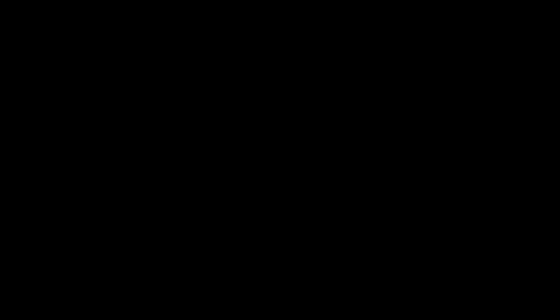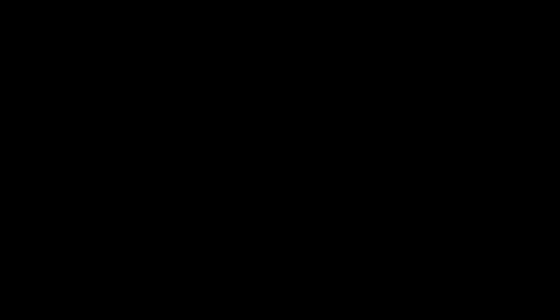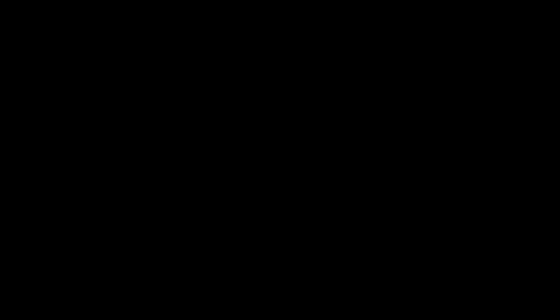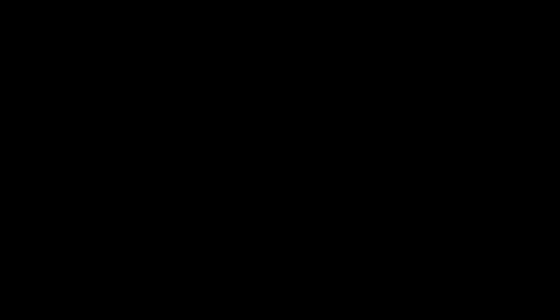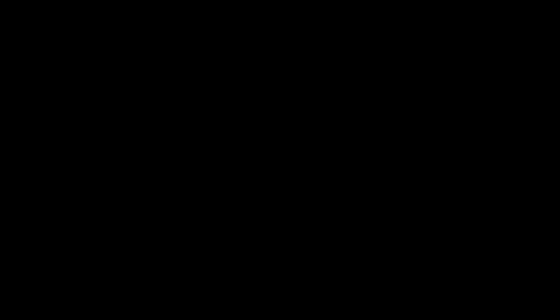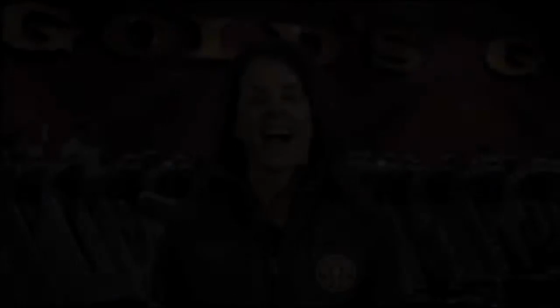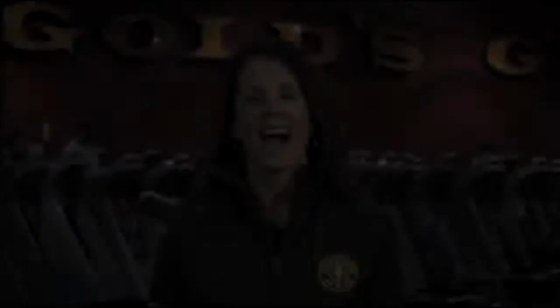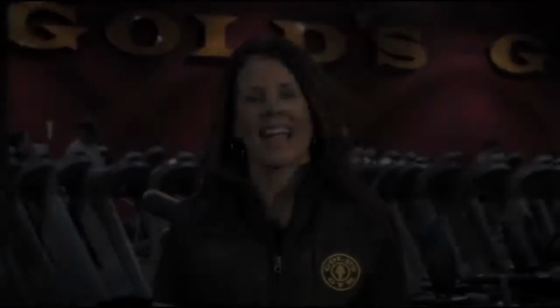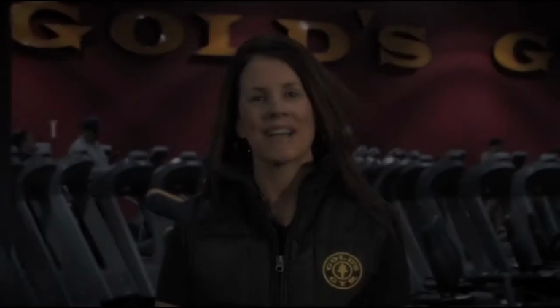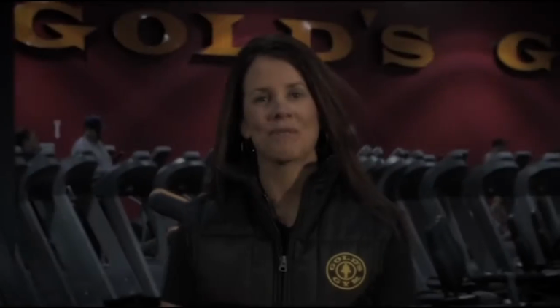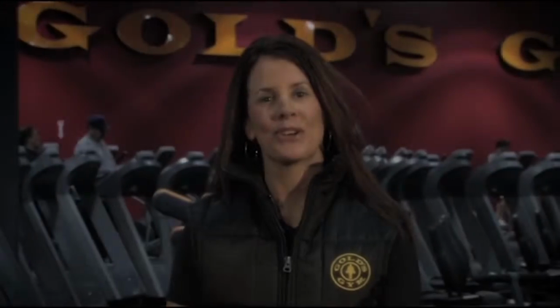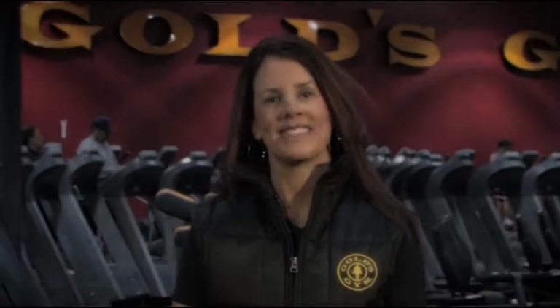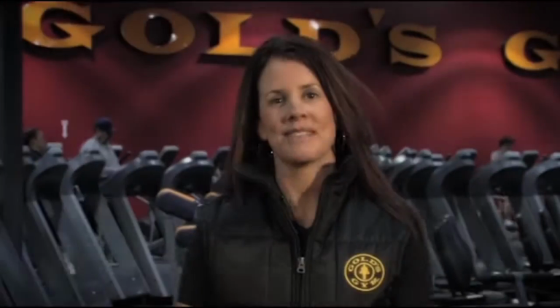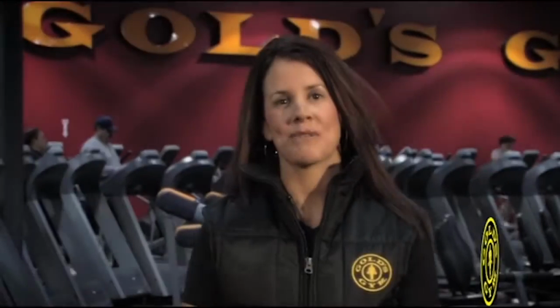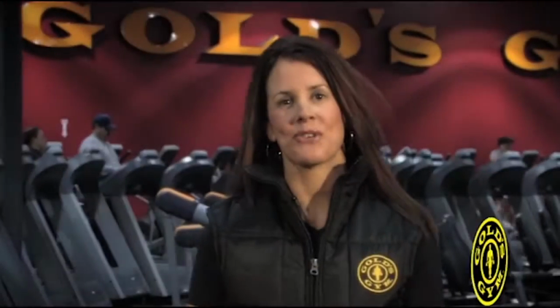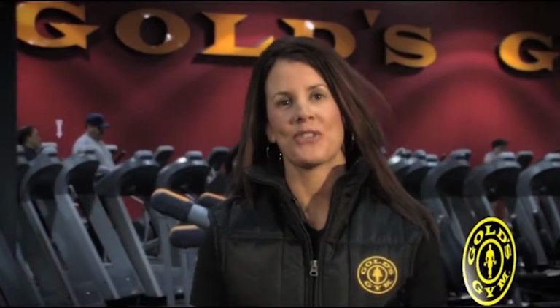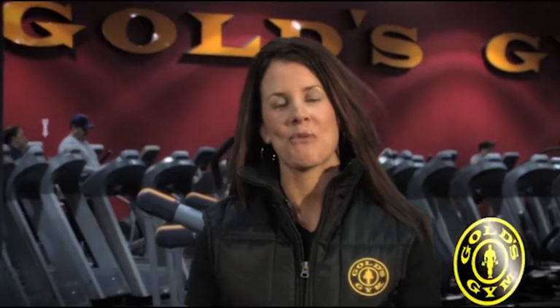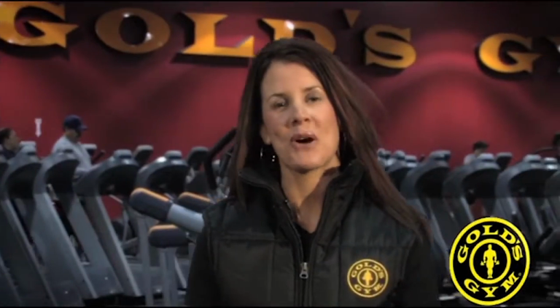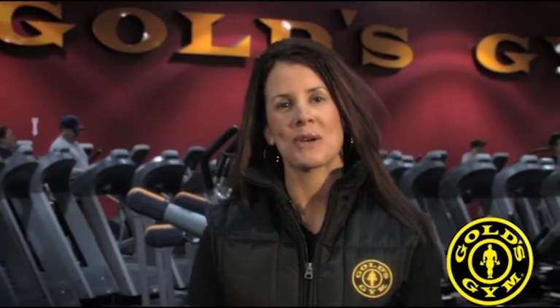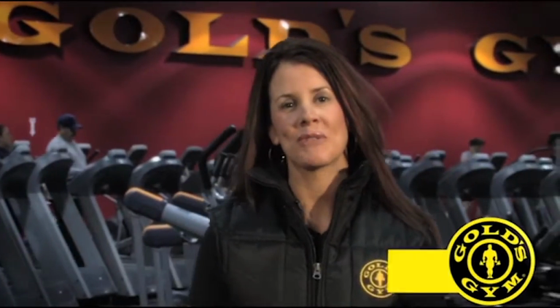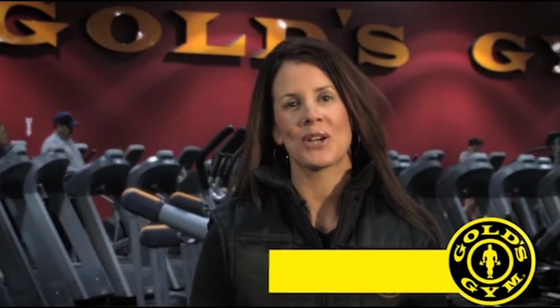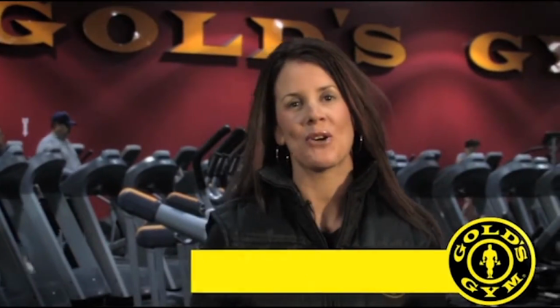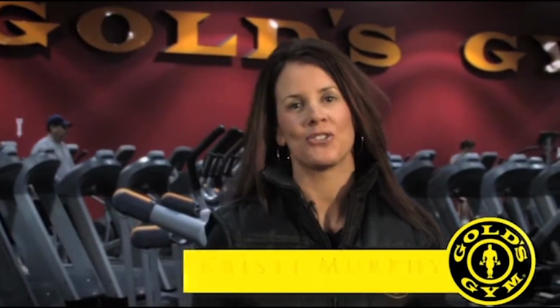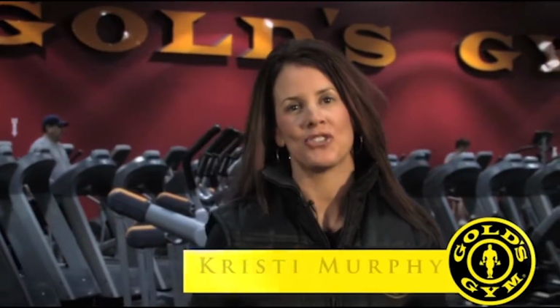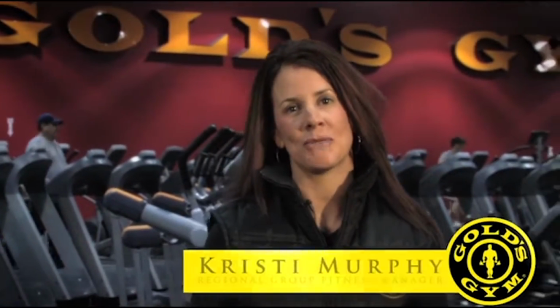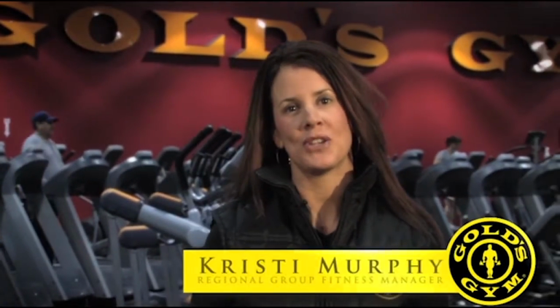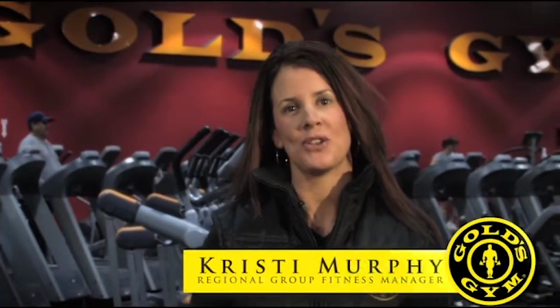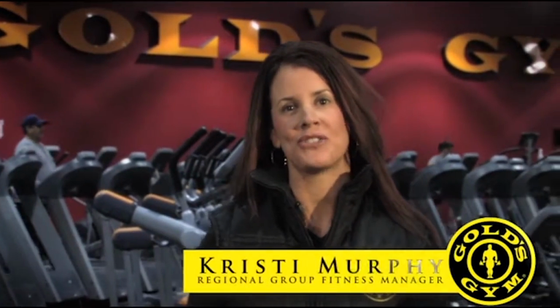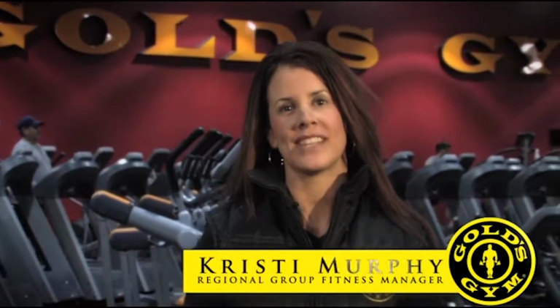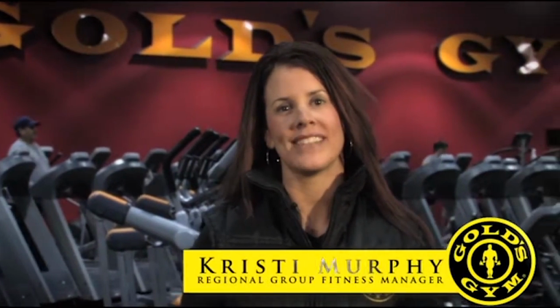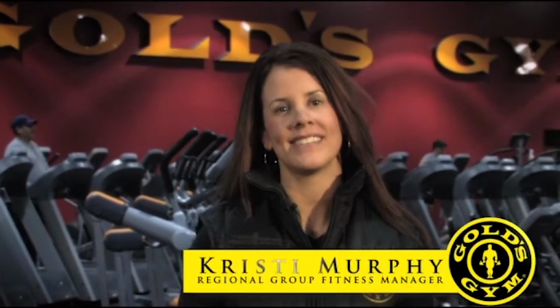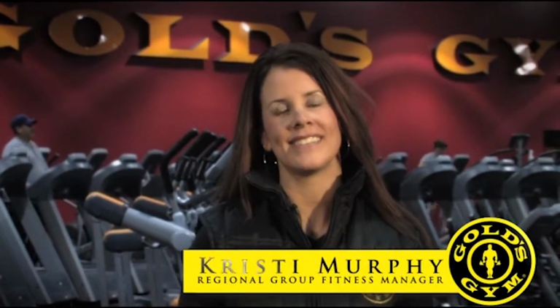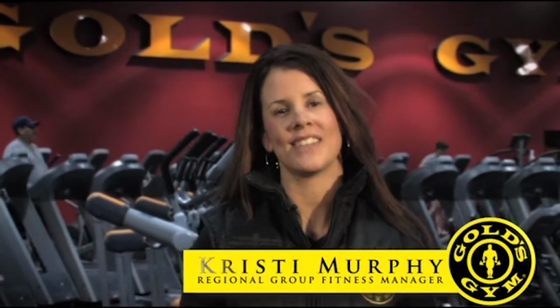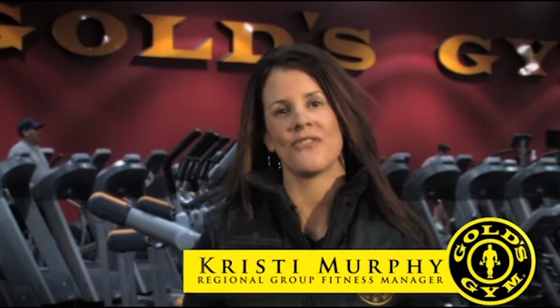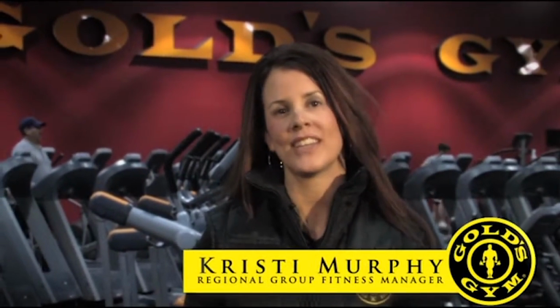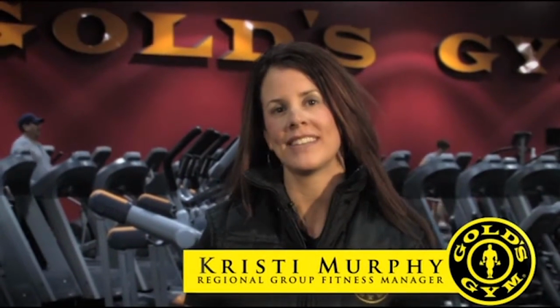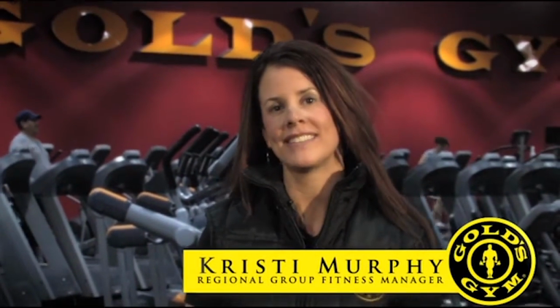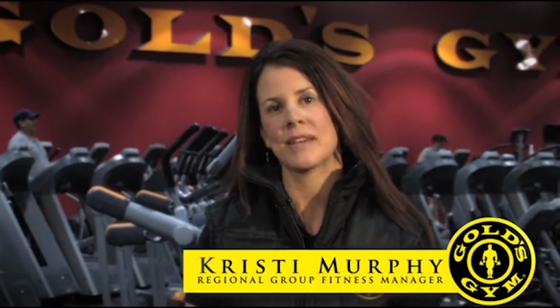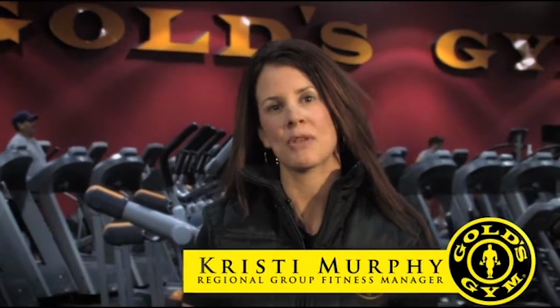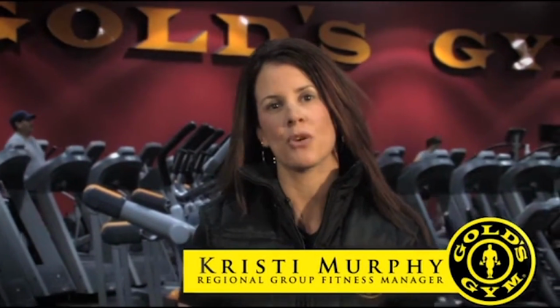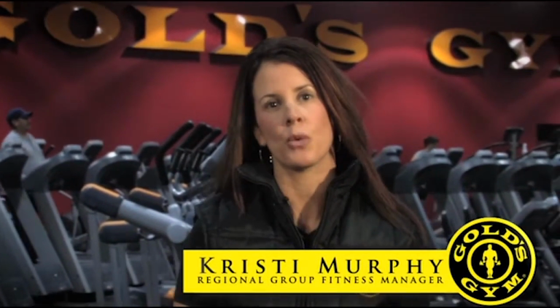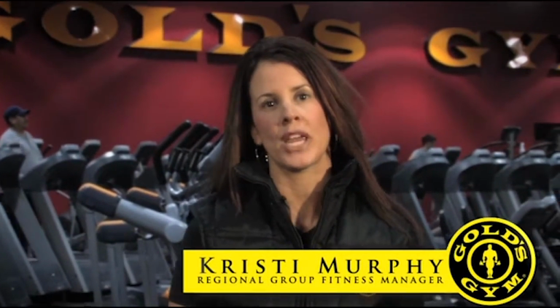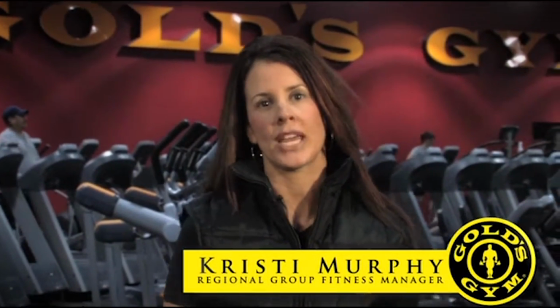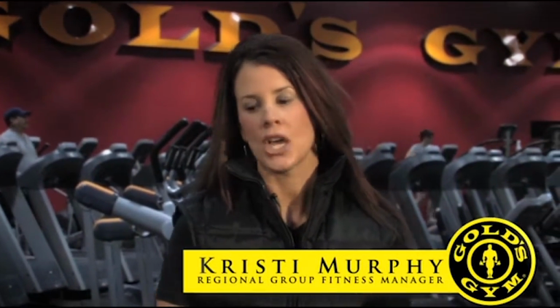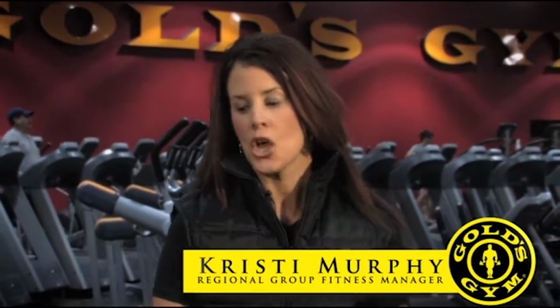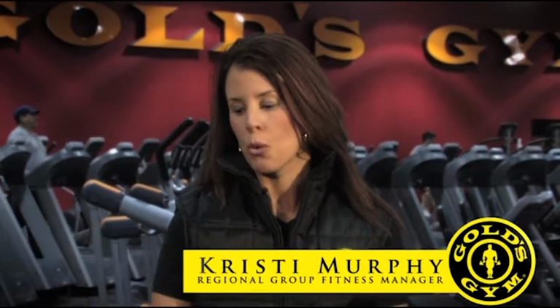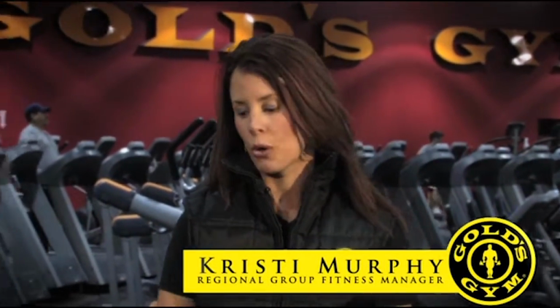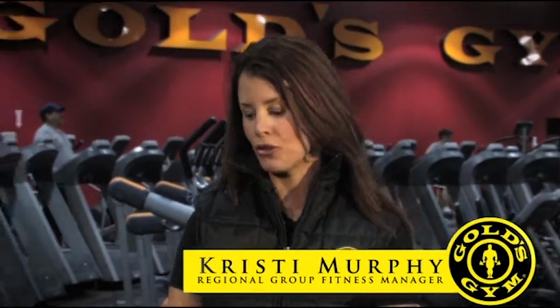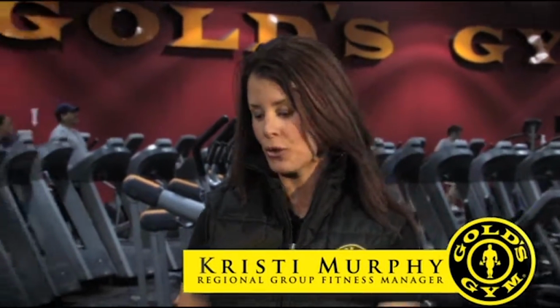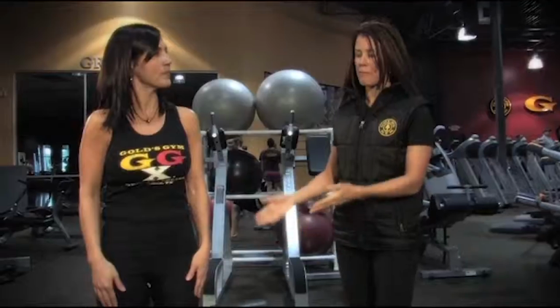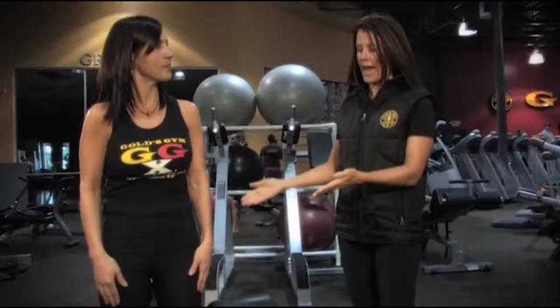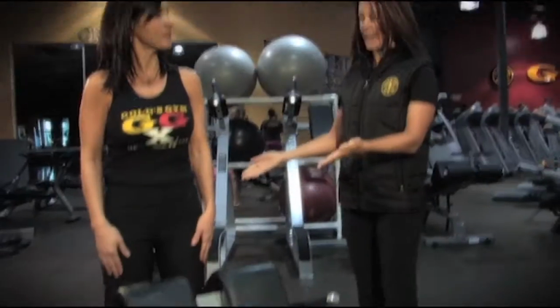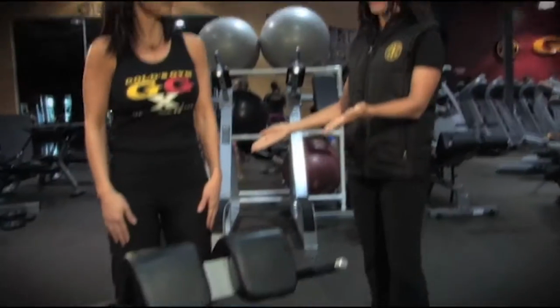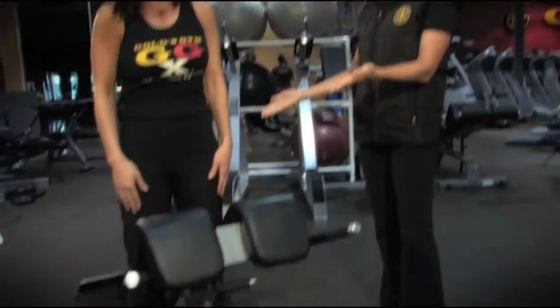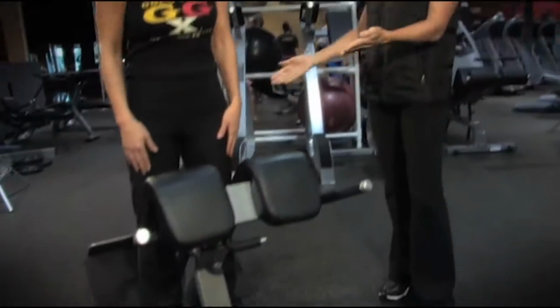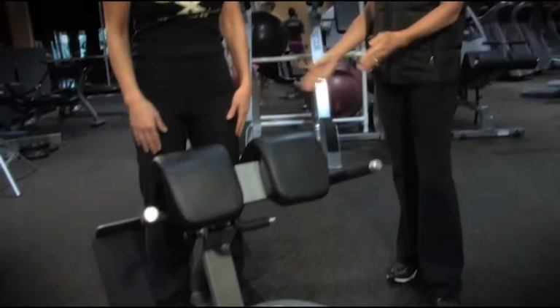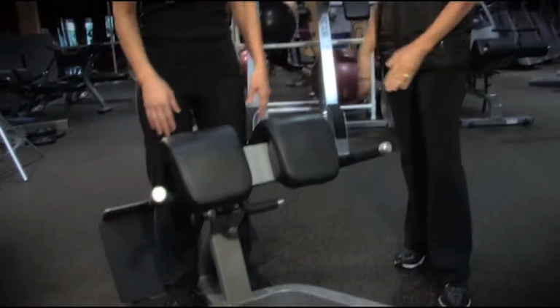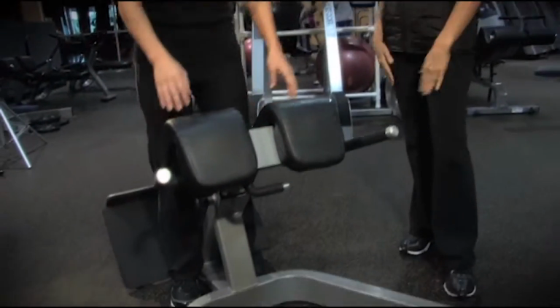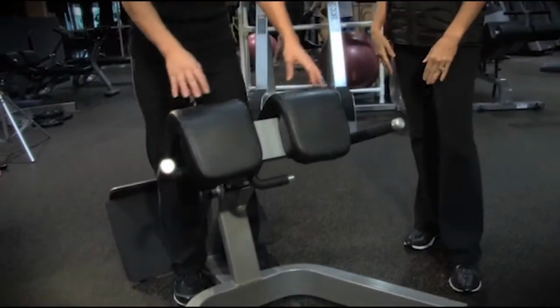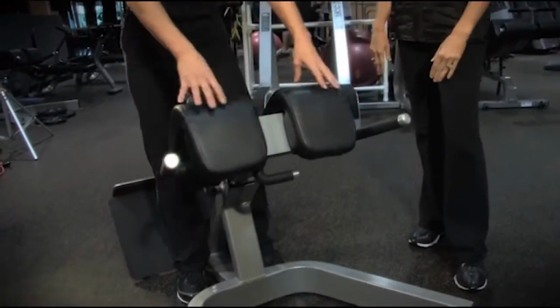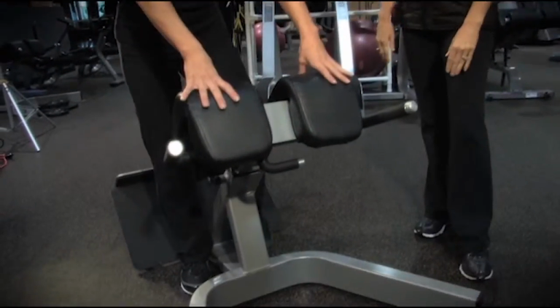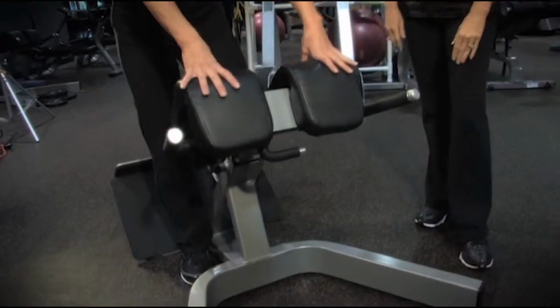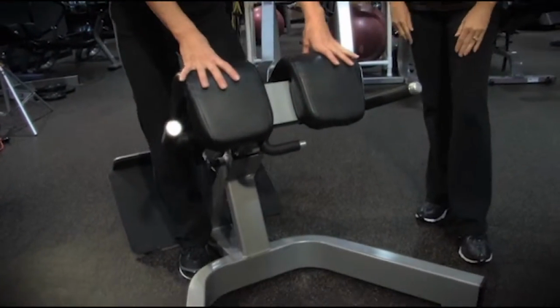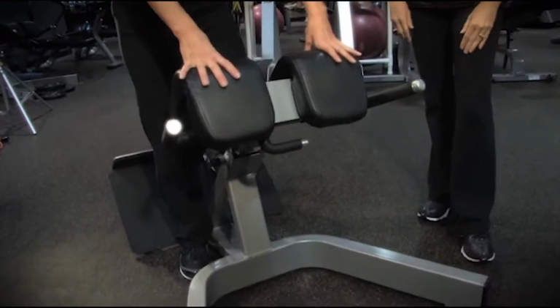Hi, I'm Christy Murphy. Welcome to Gold's Gym Houston. This is the Fitness Tip of the Week. We're doing back extensions on the machine.